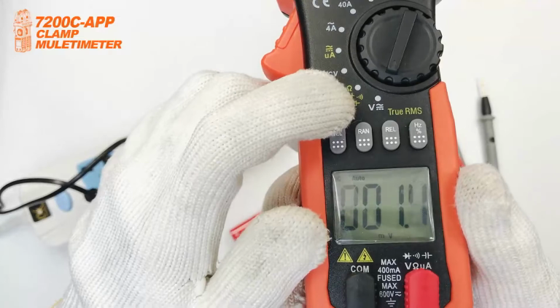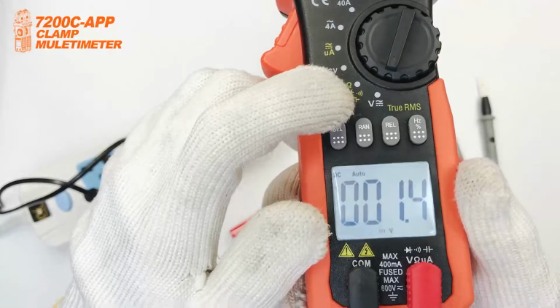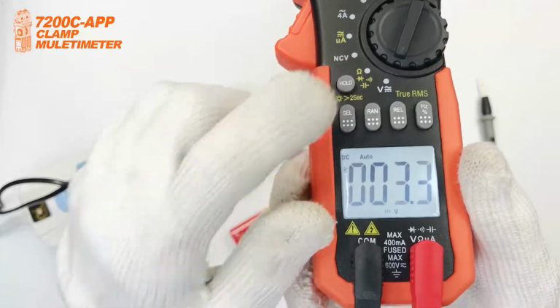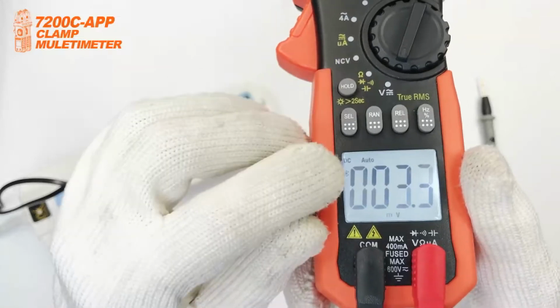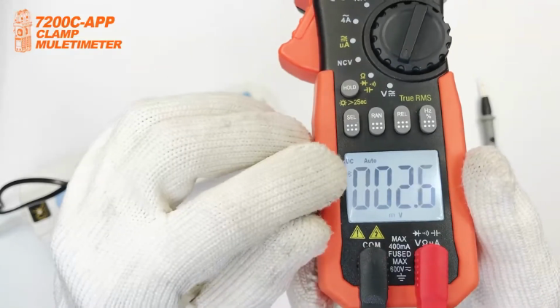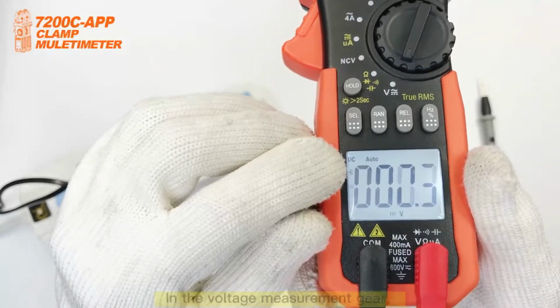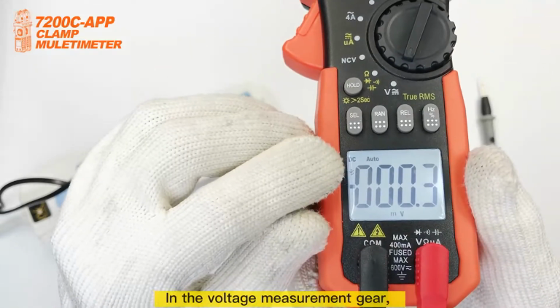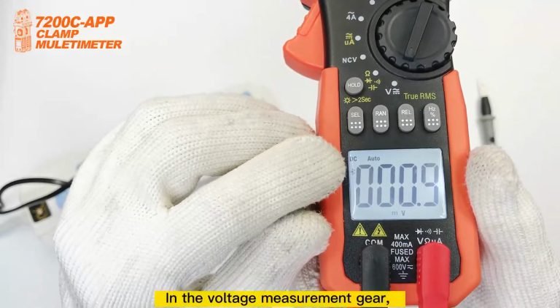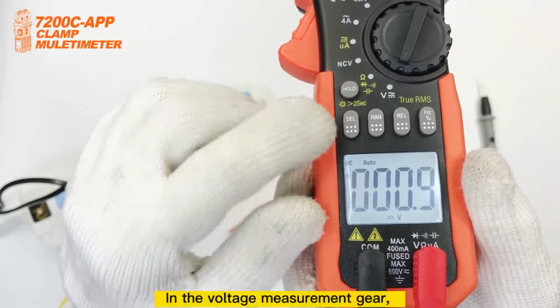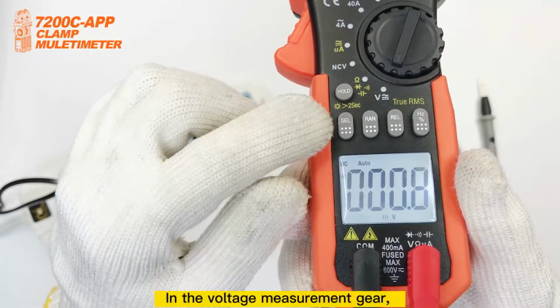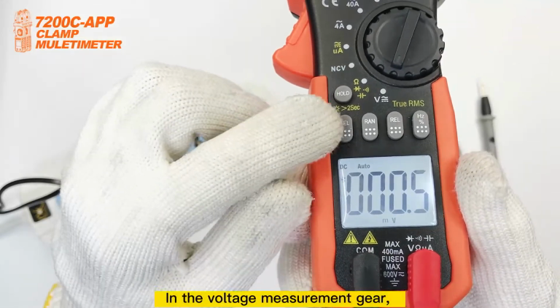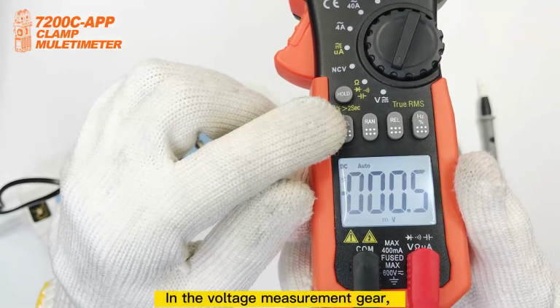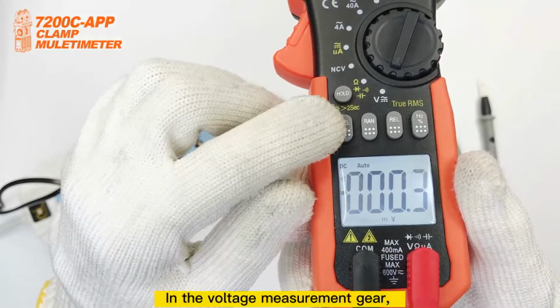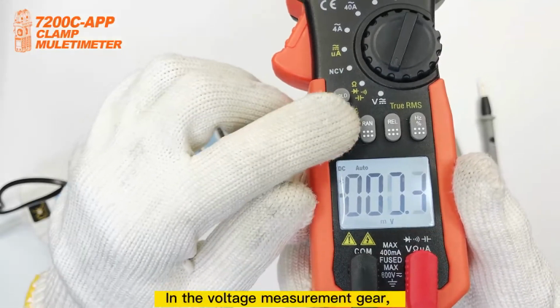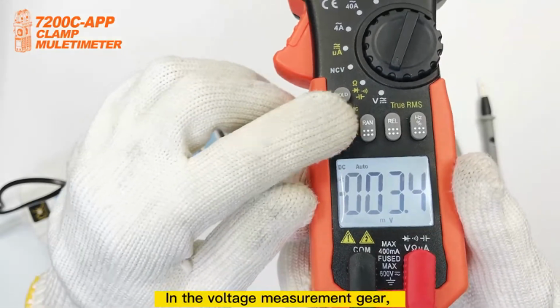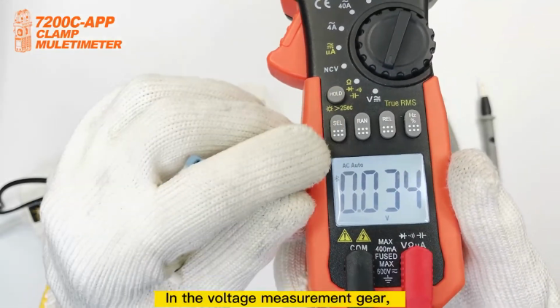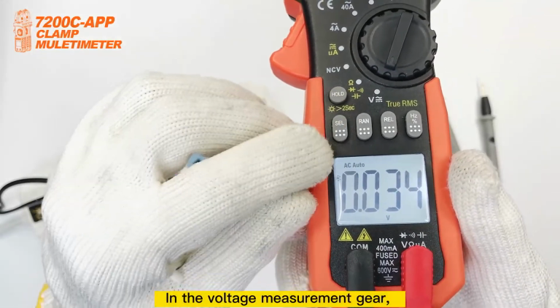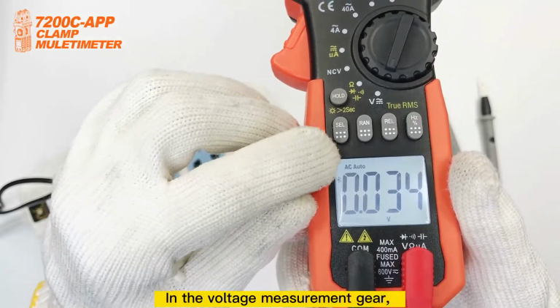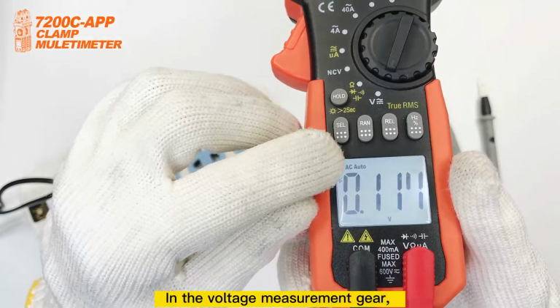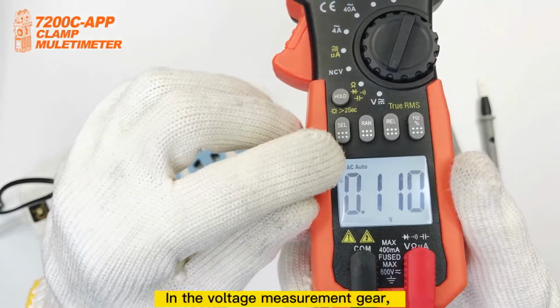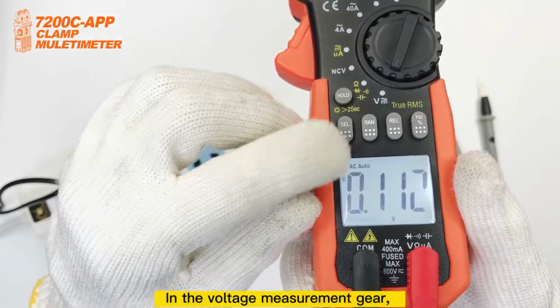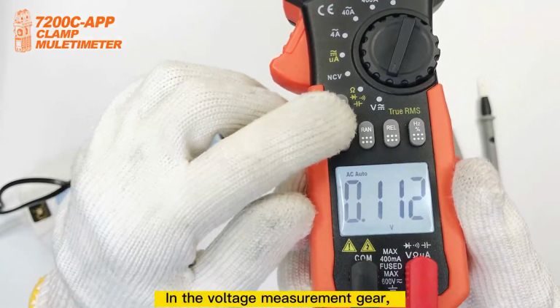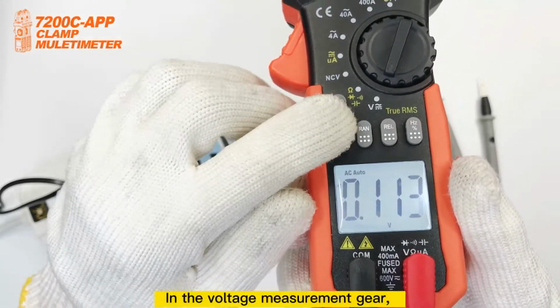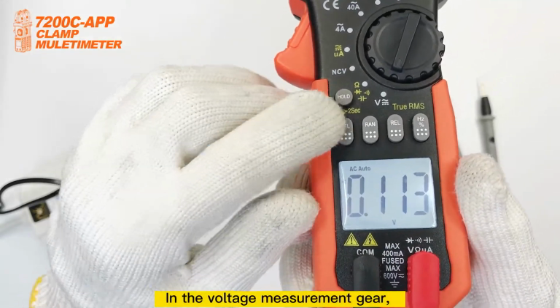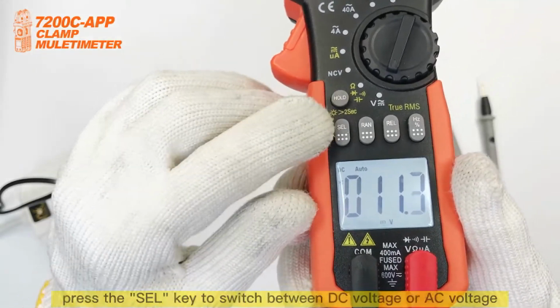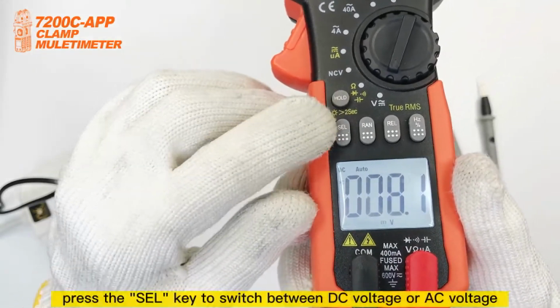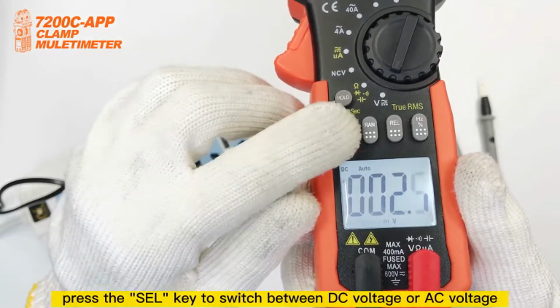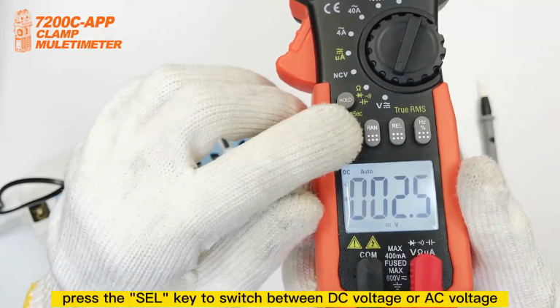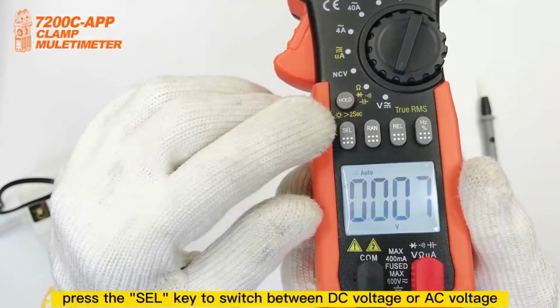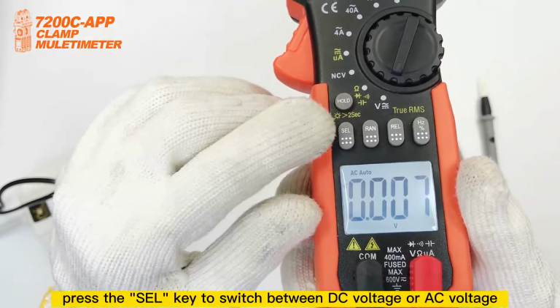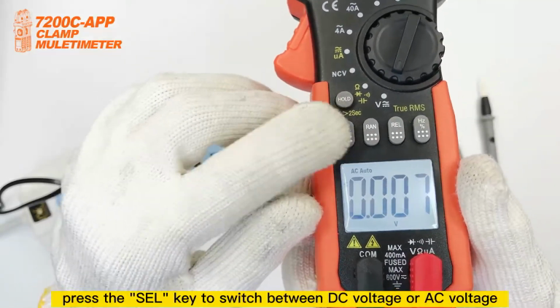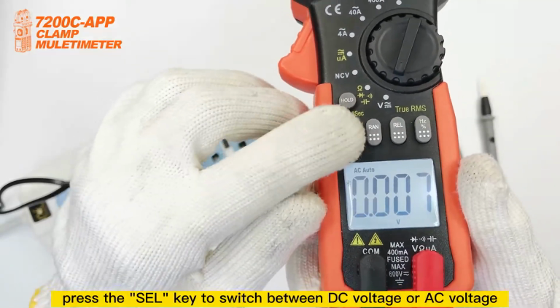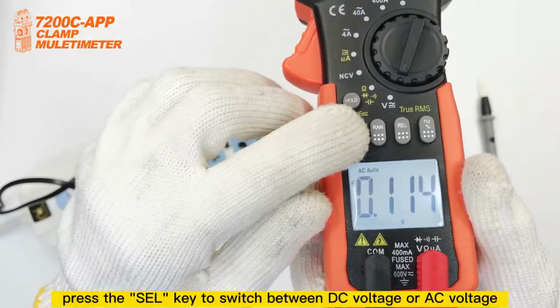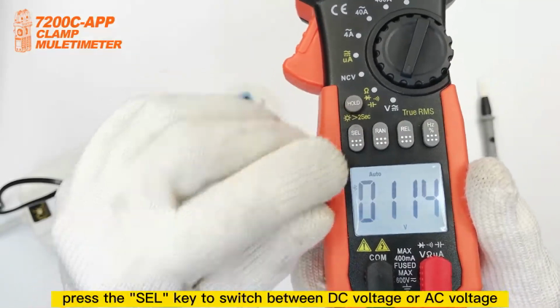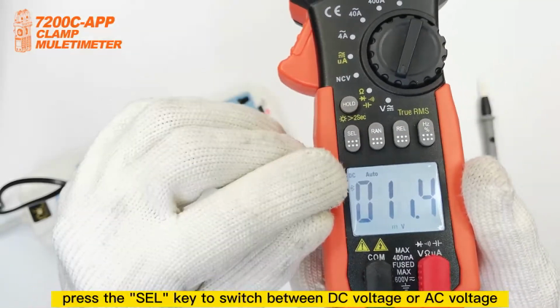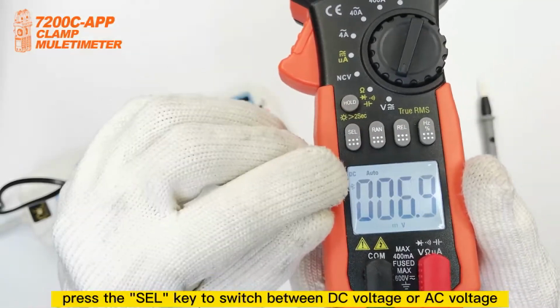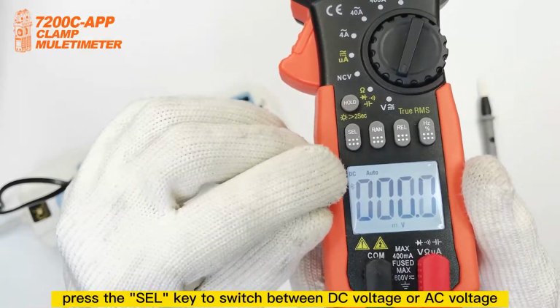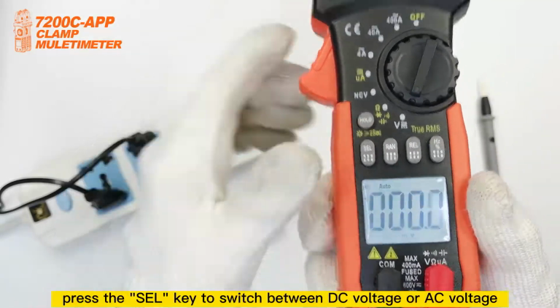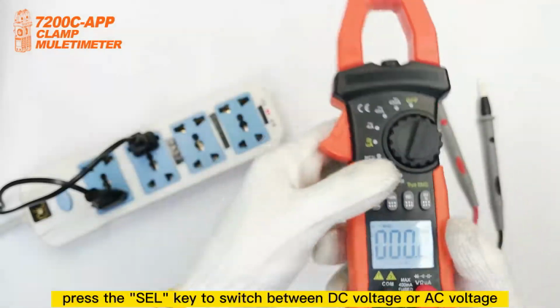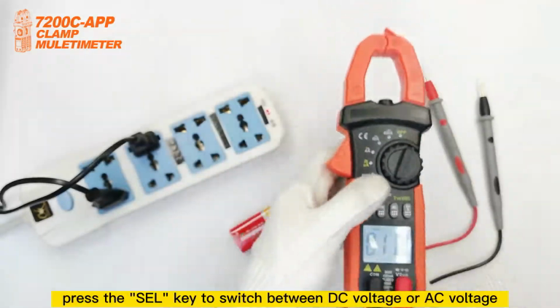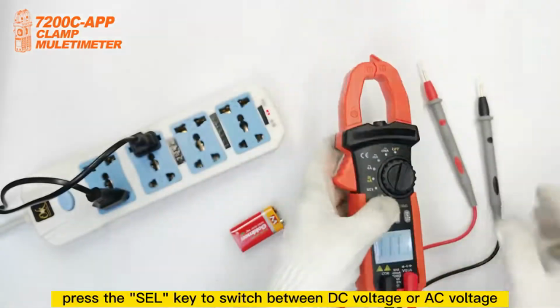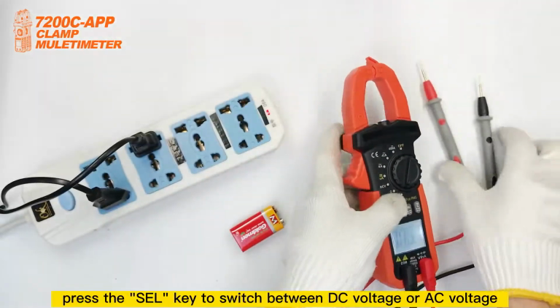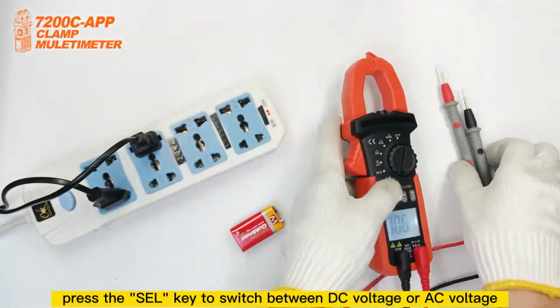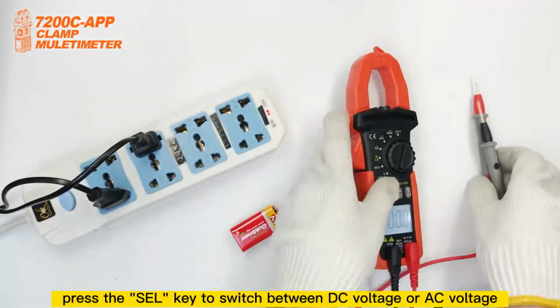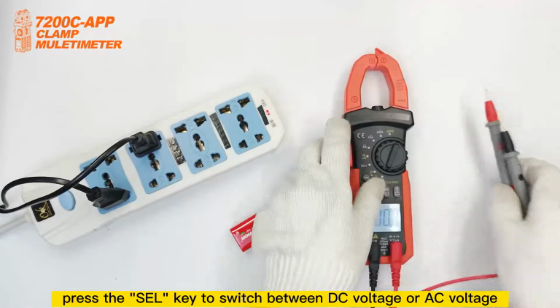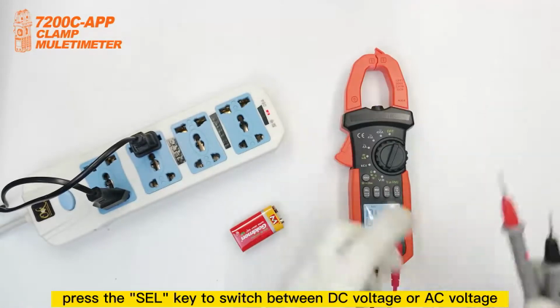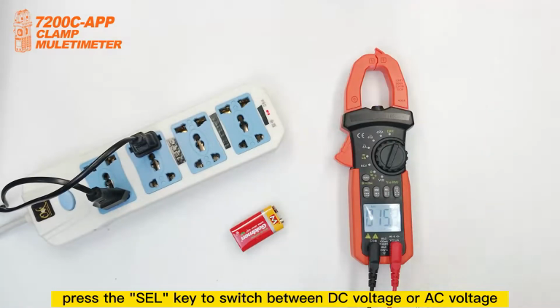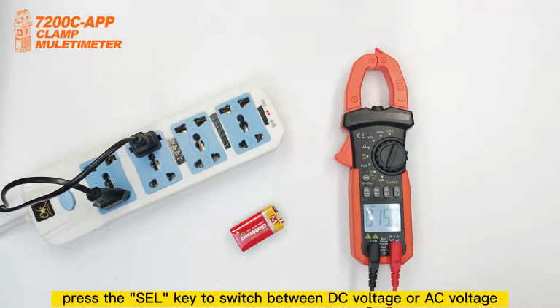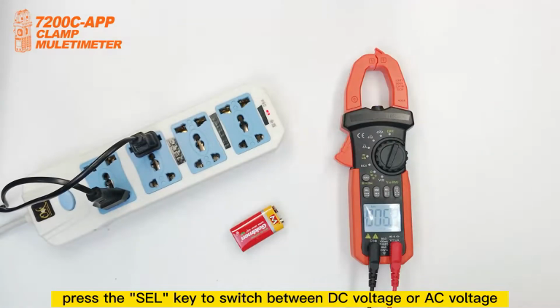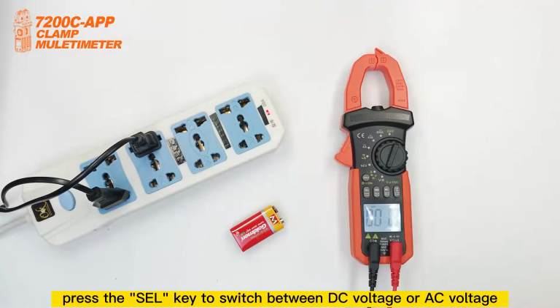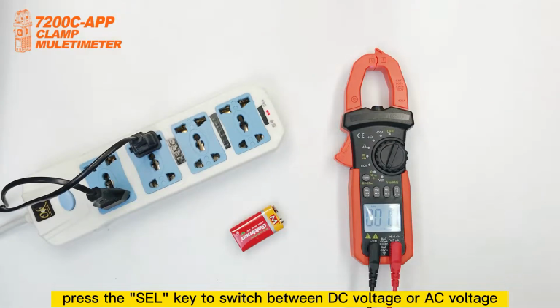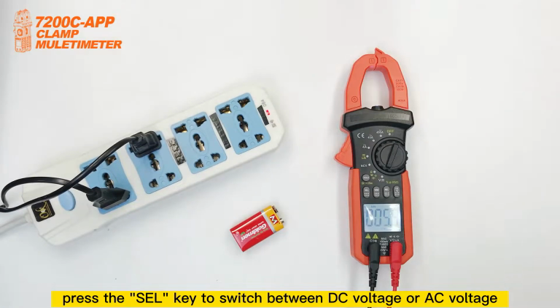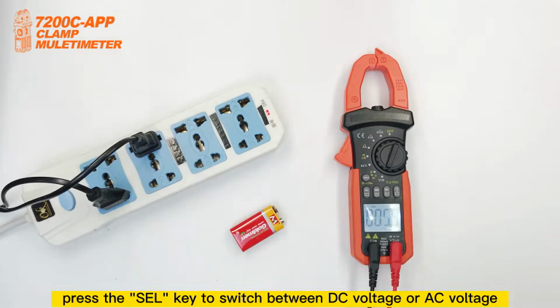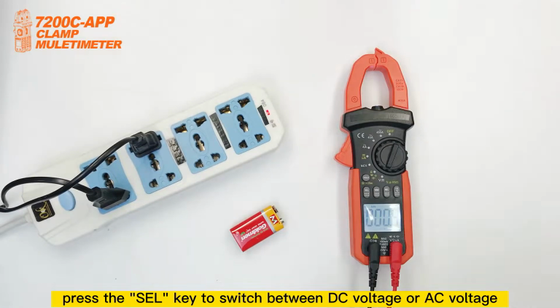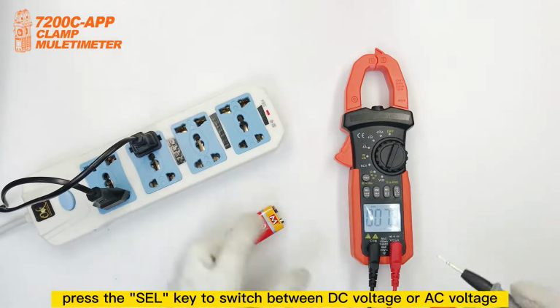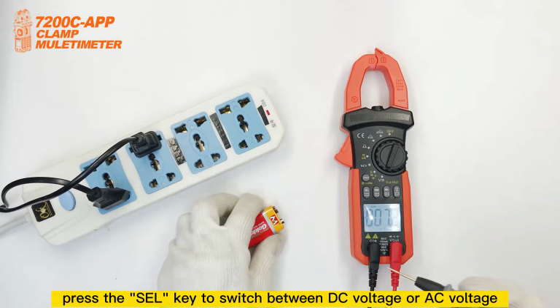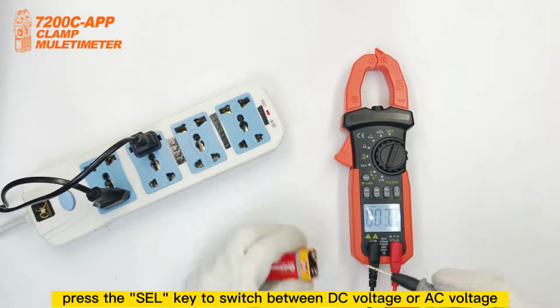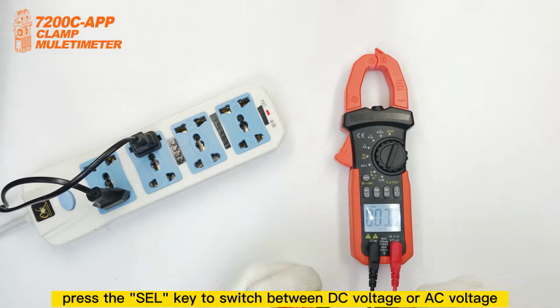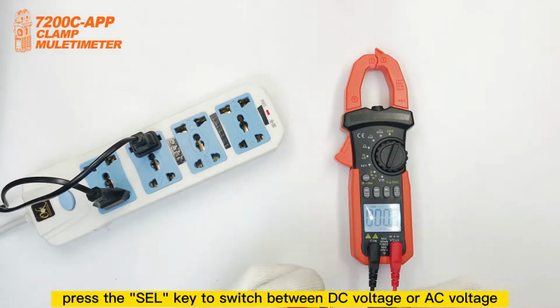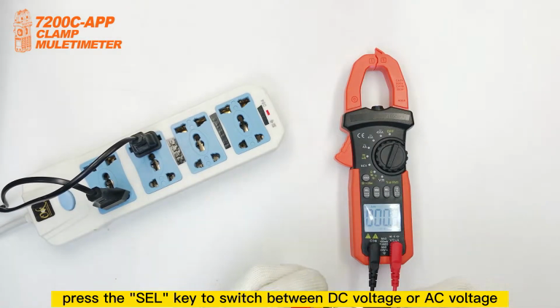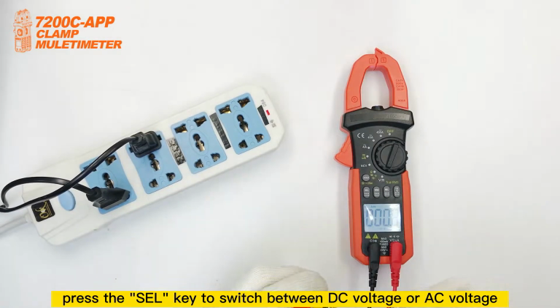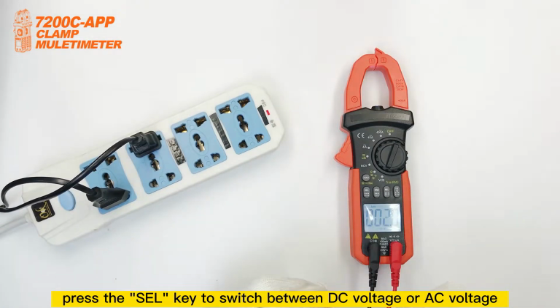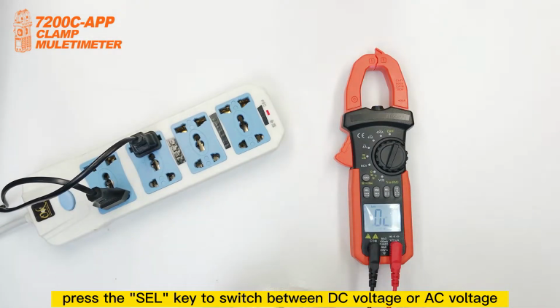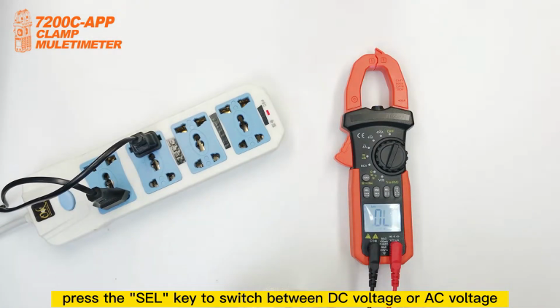In the voltage measurement gear, press the cell PQ switch. You can switch between DC voltage or AC voltage.